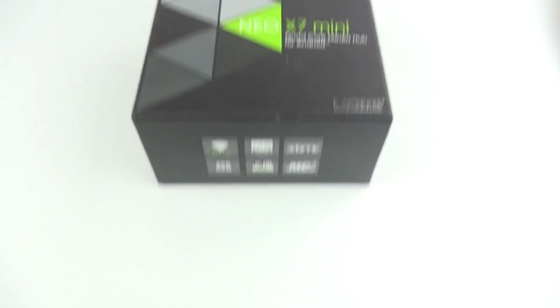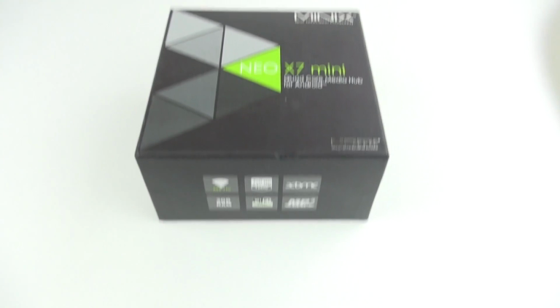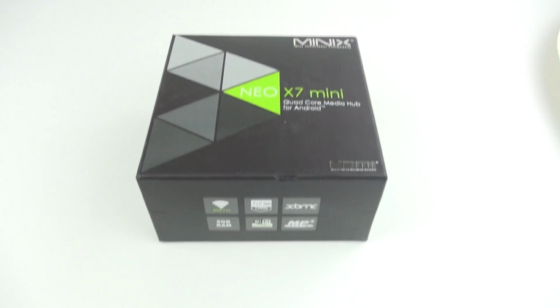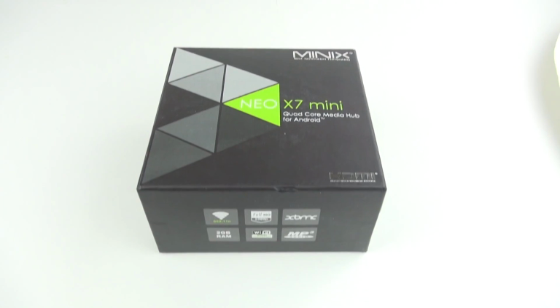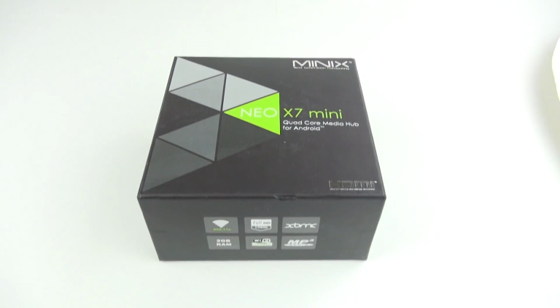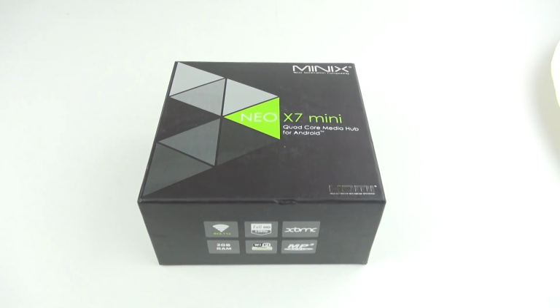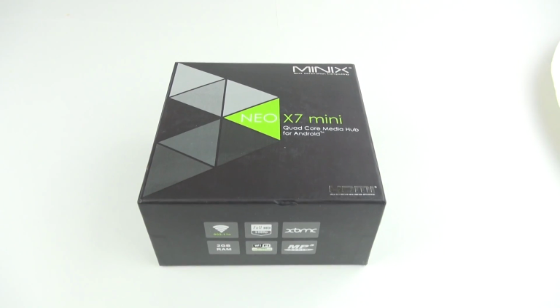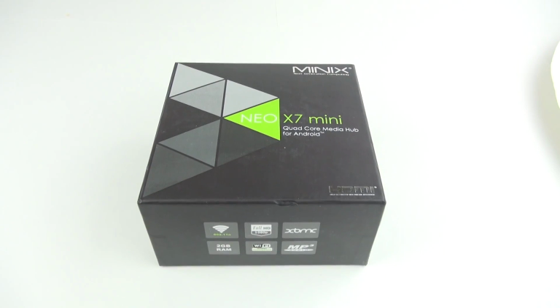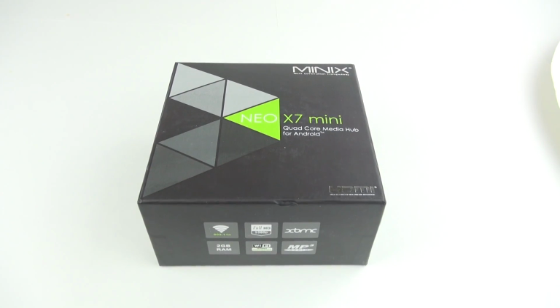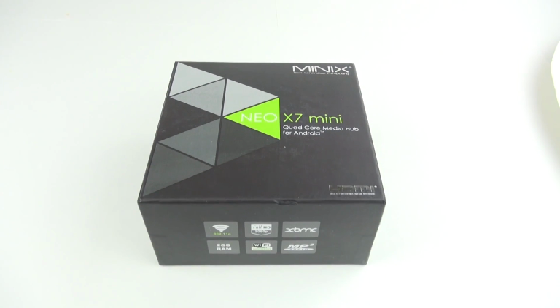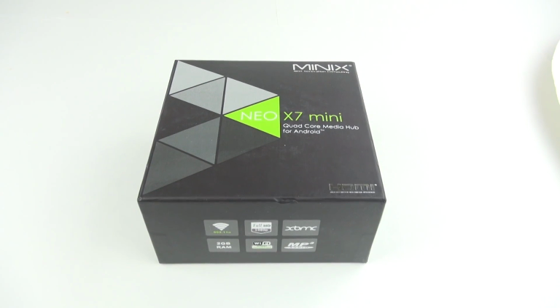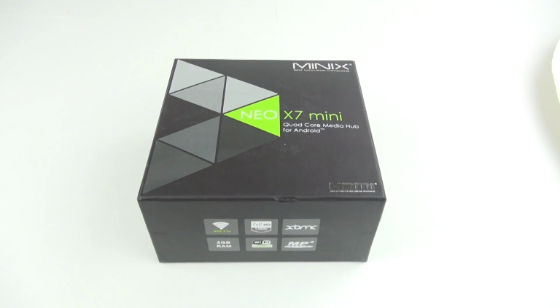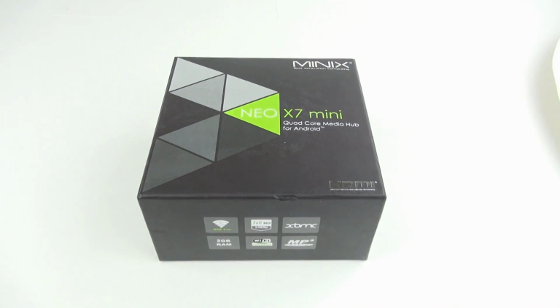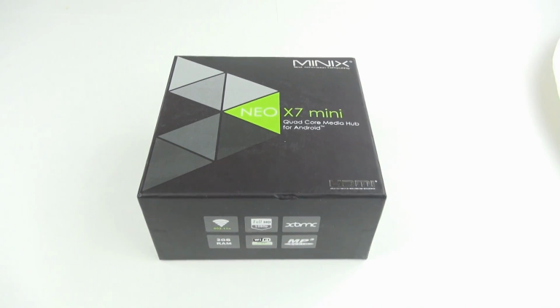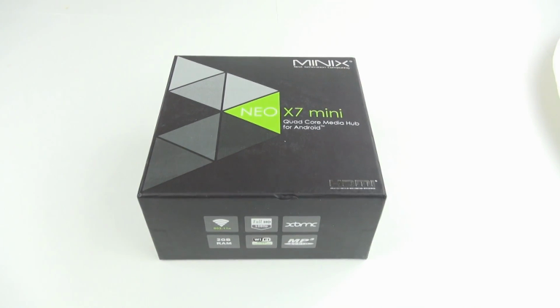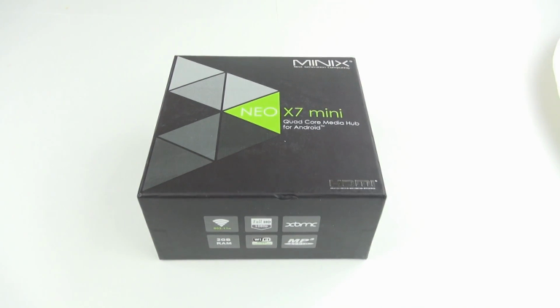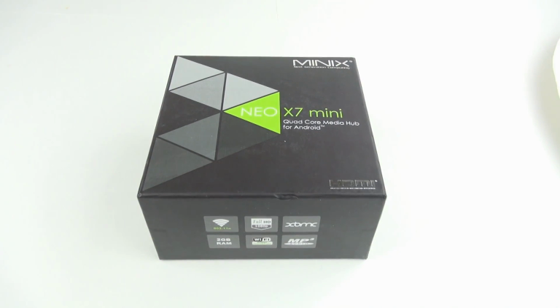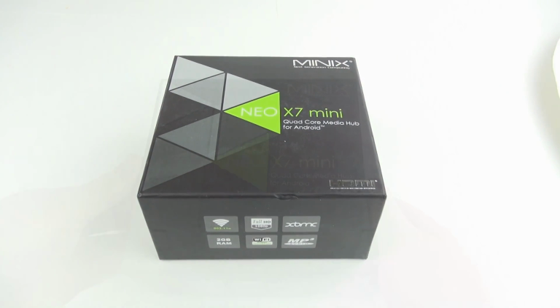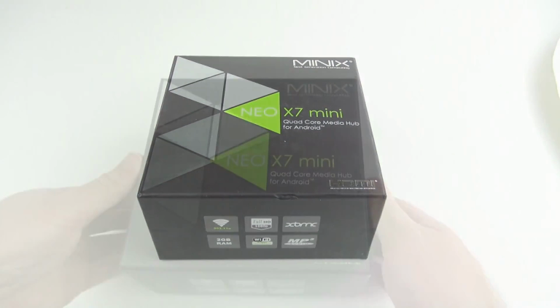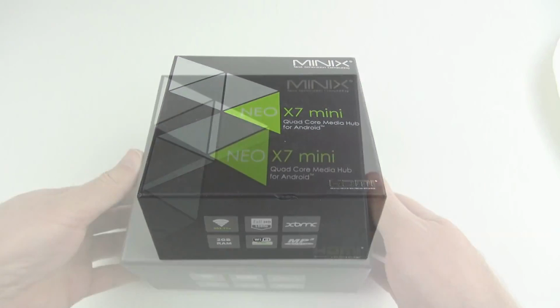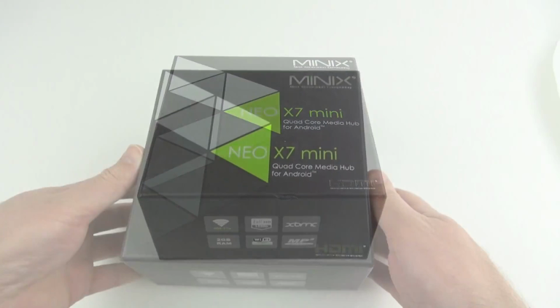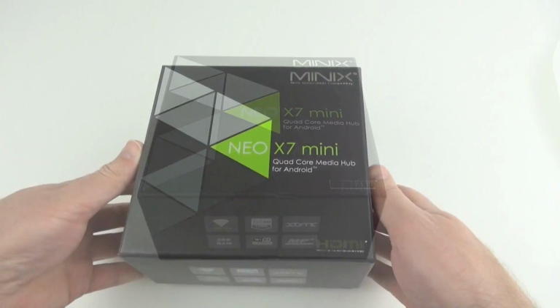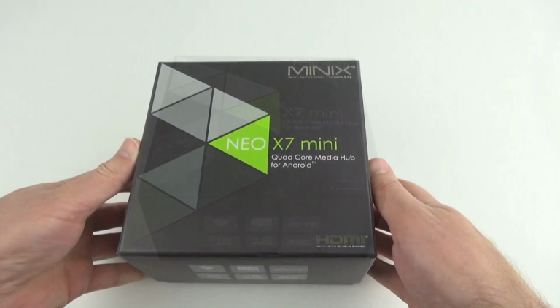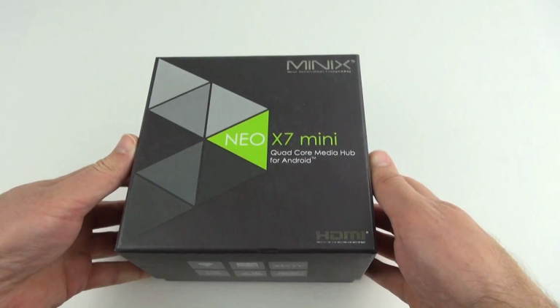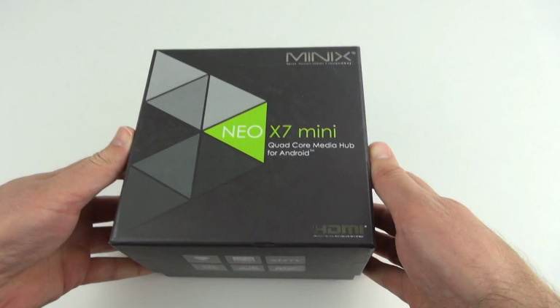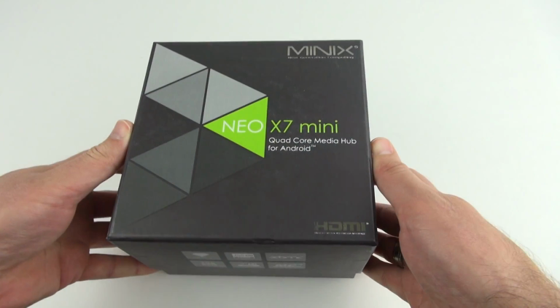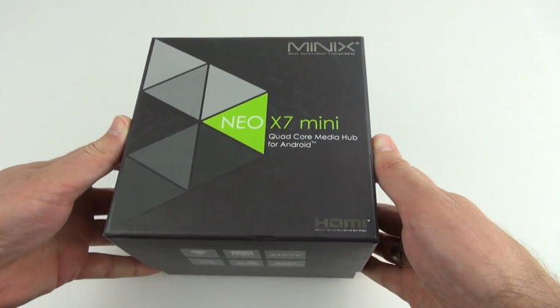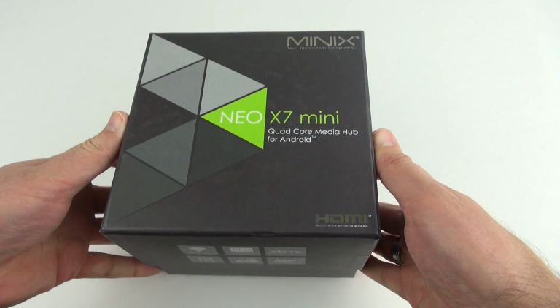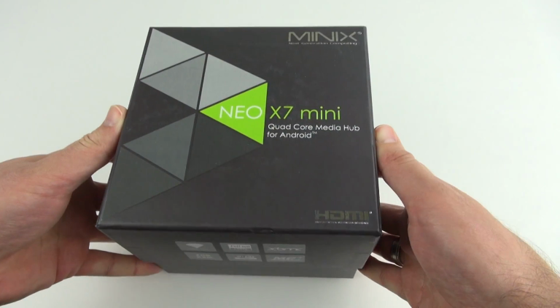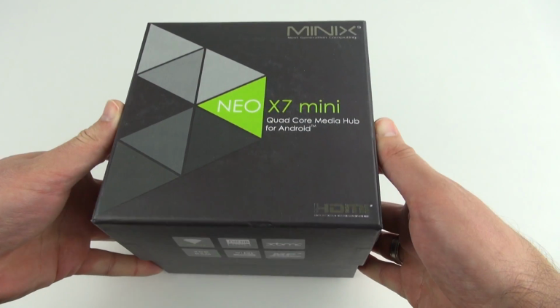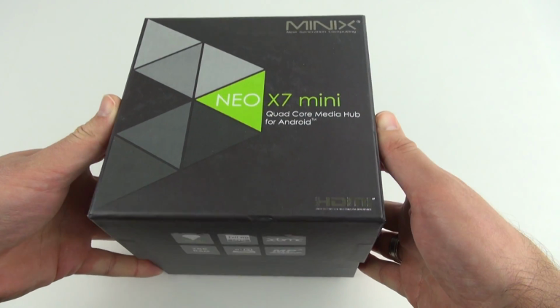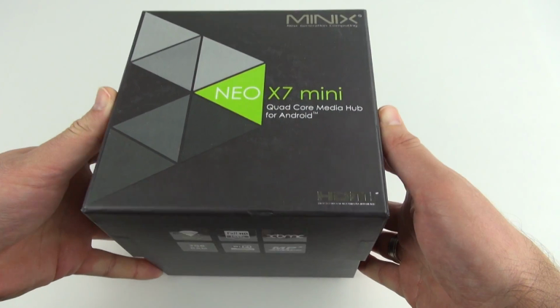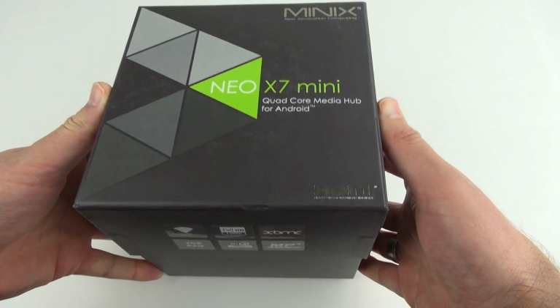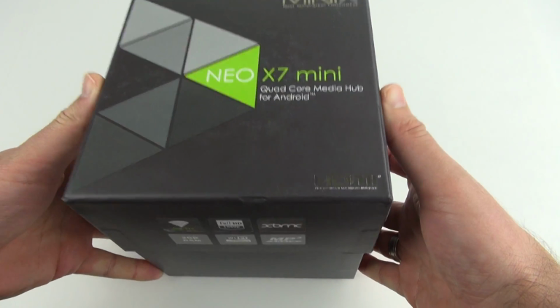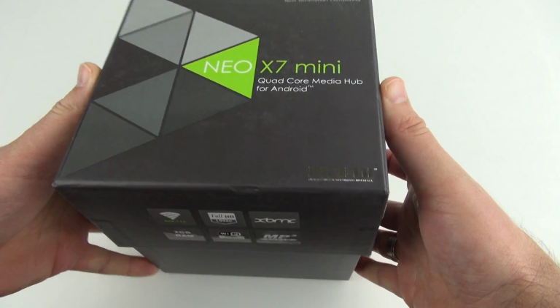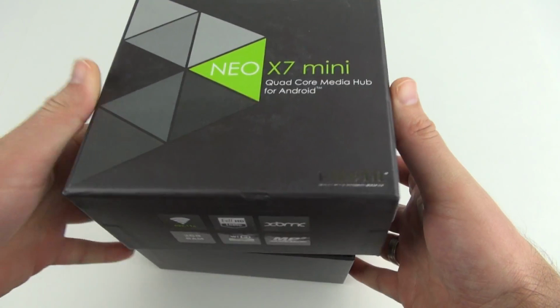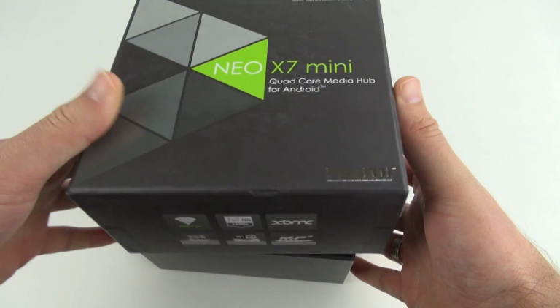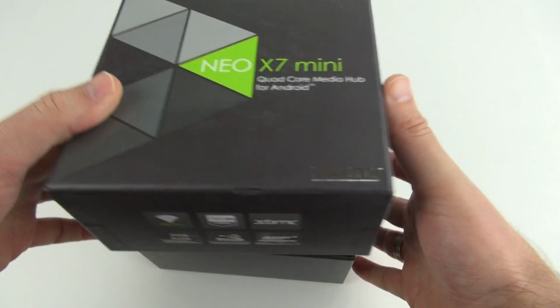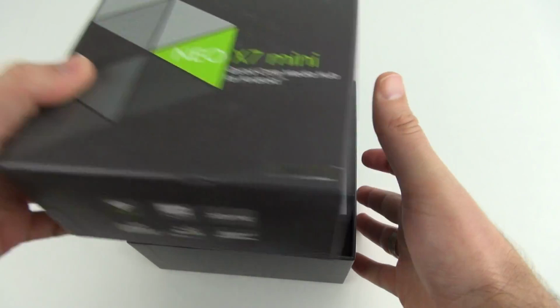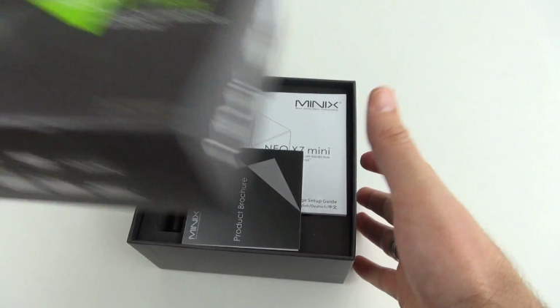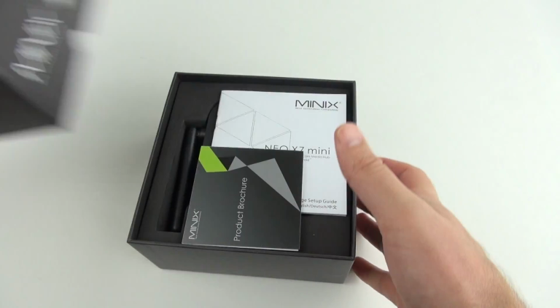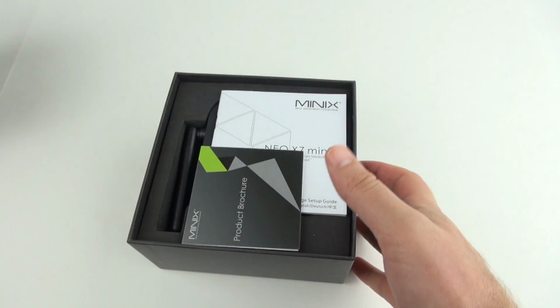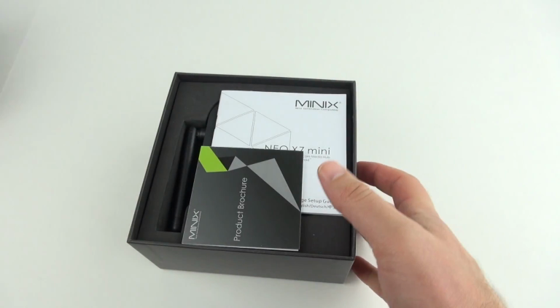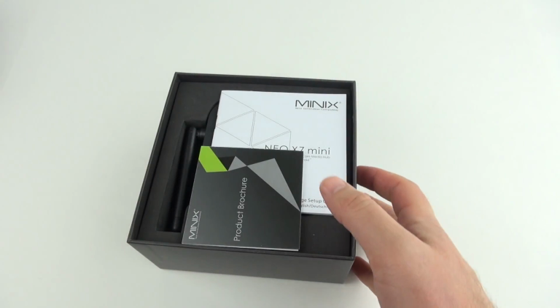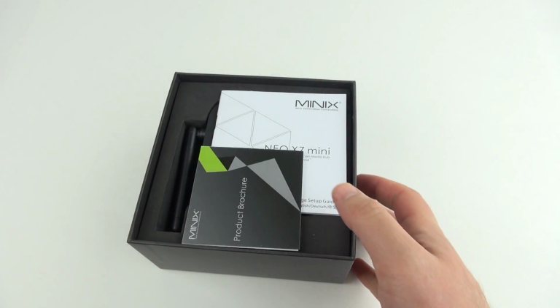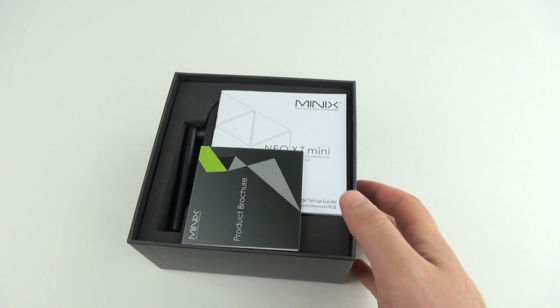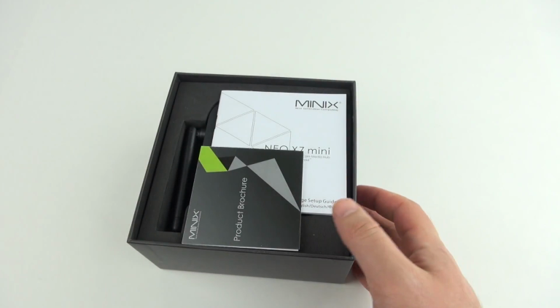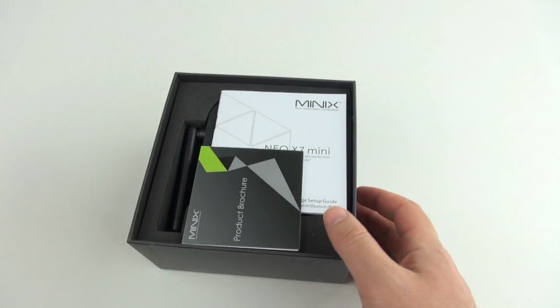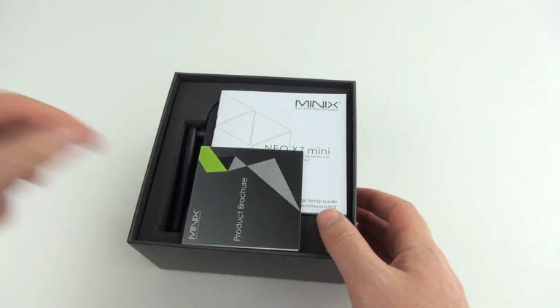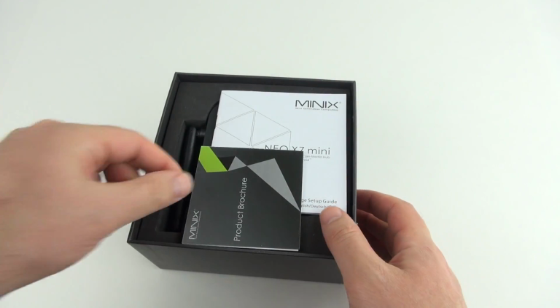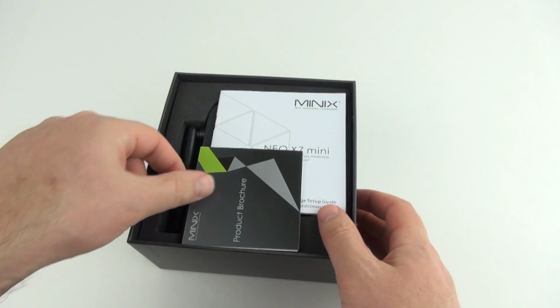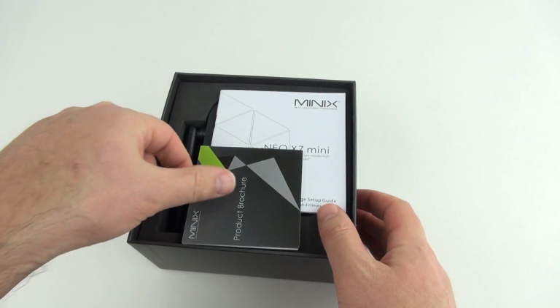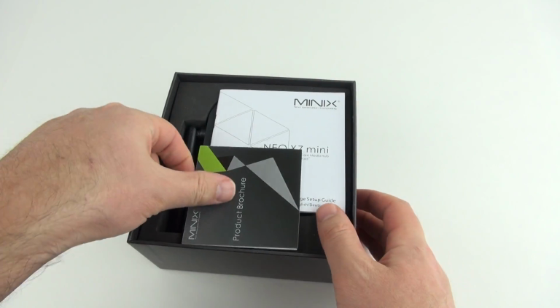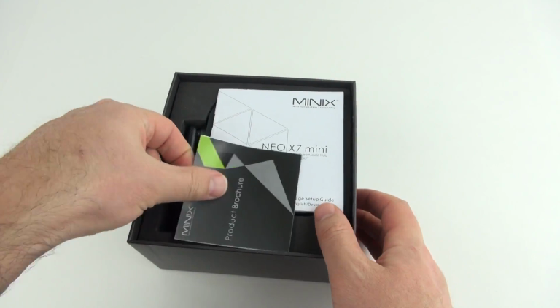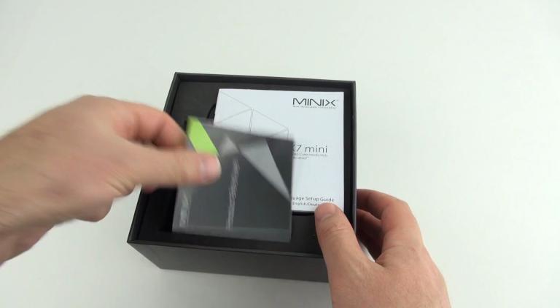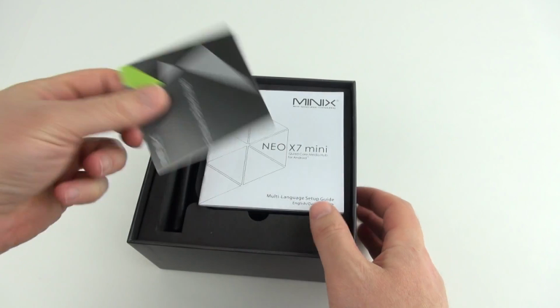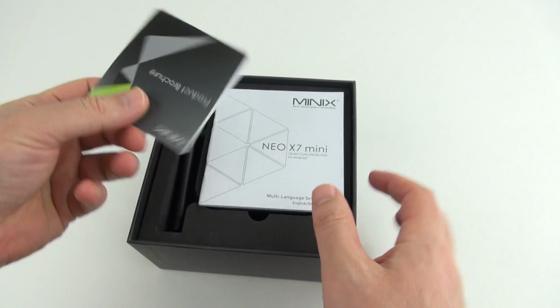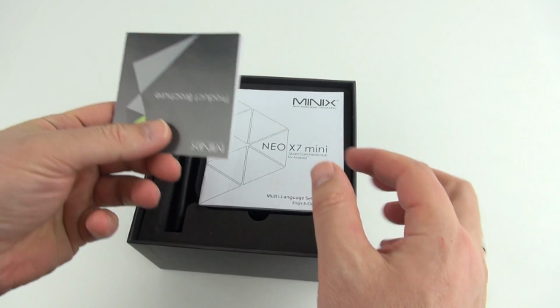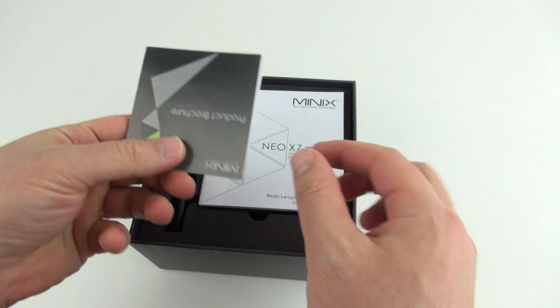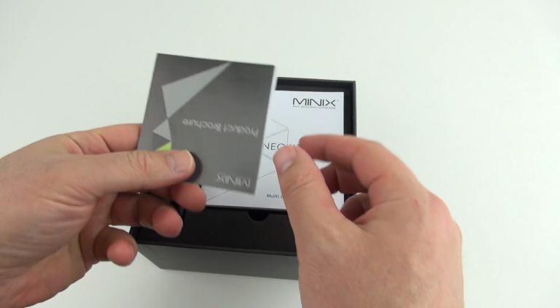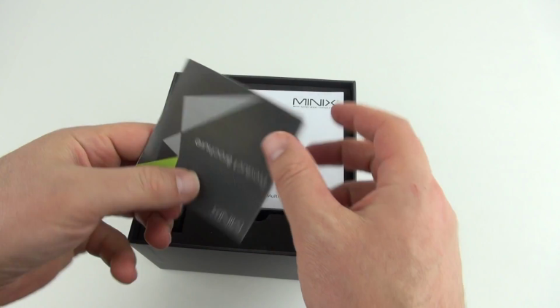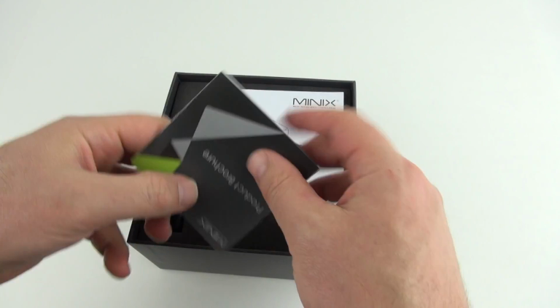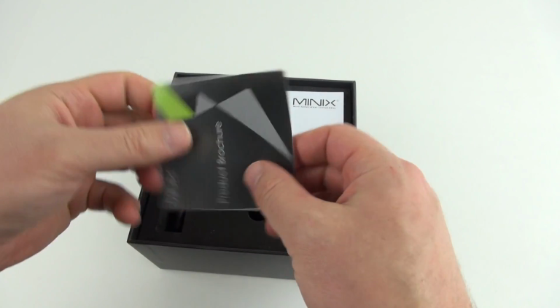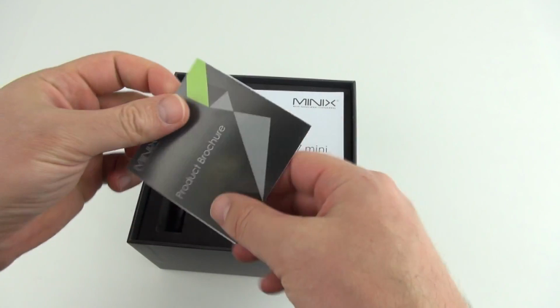Hey guys, River's back with another review, this time the Minix Neo X7 Mini with updated Wi-Fi hardware.